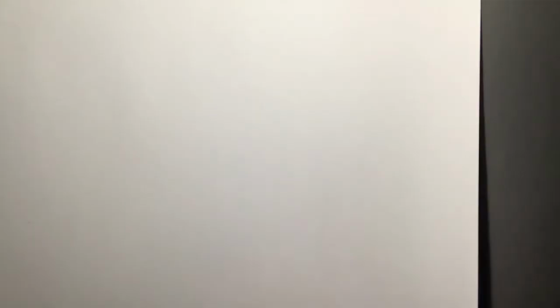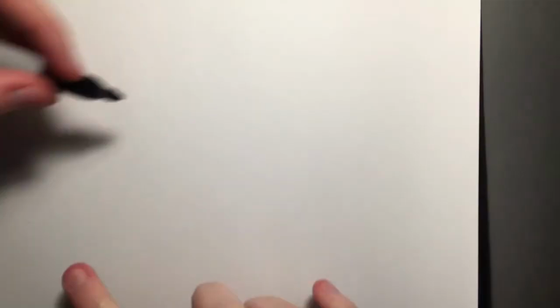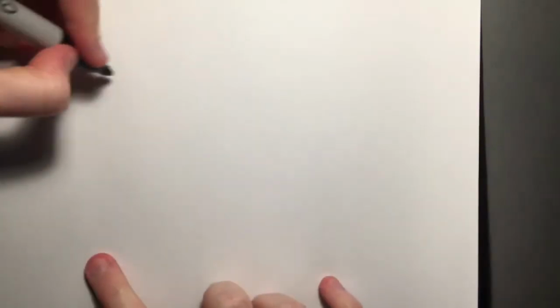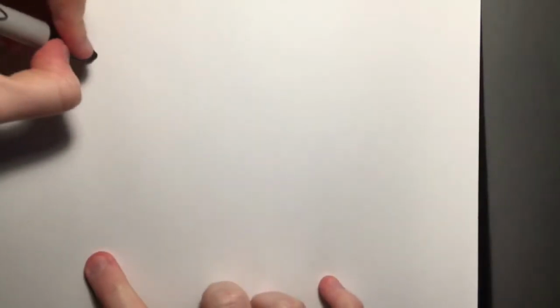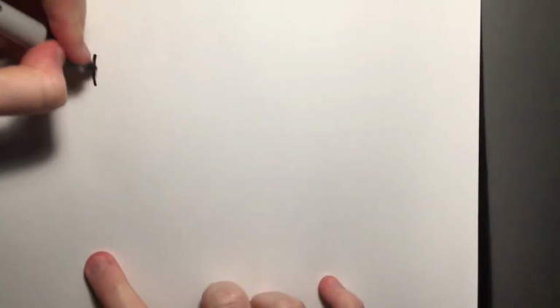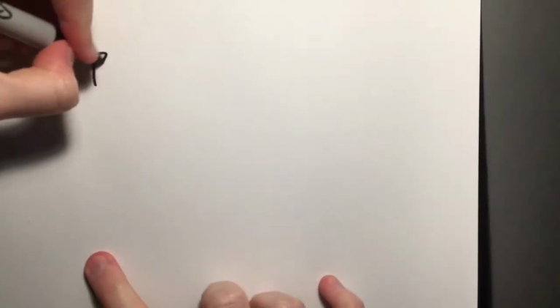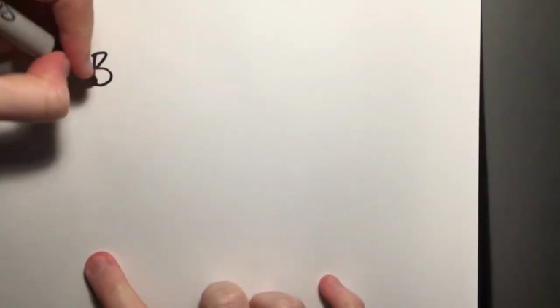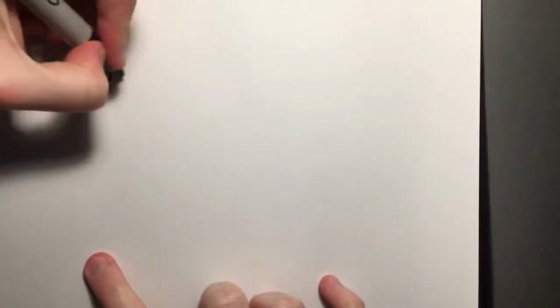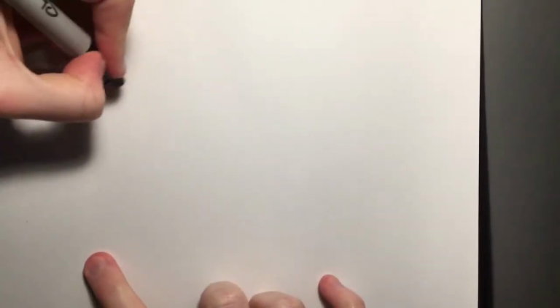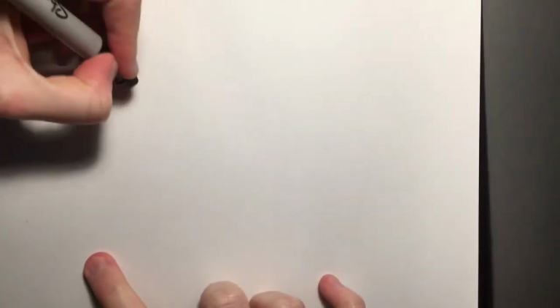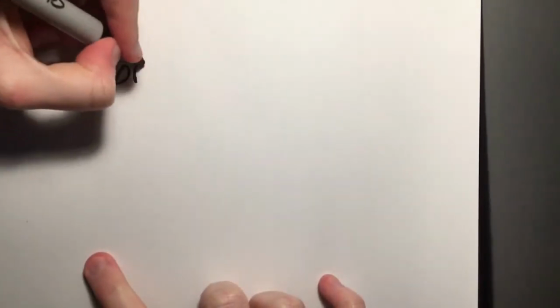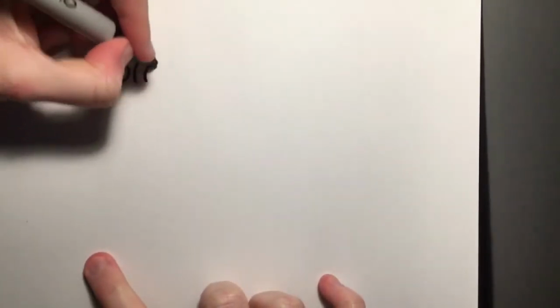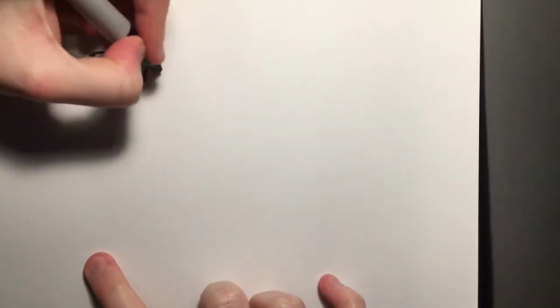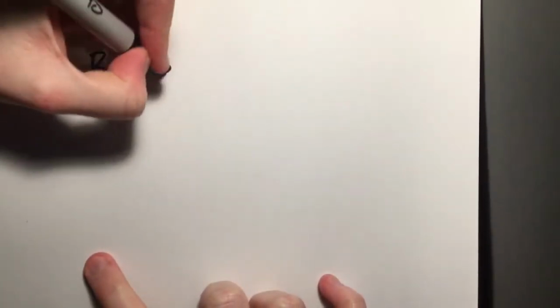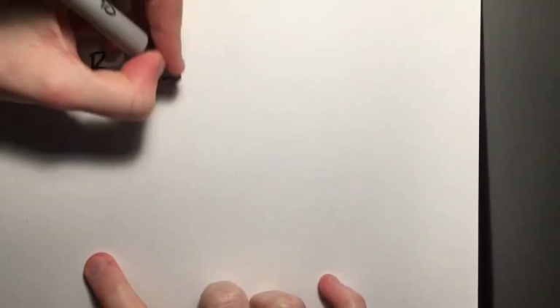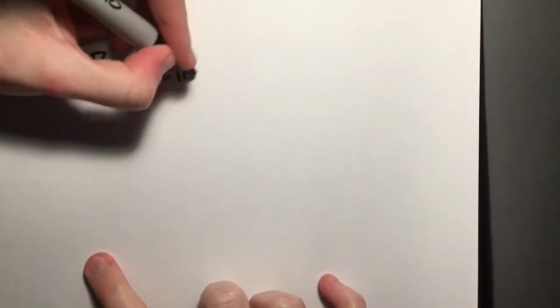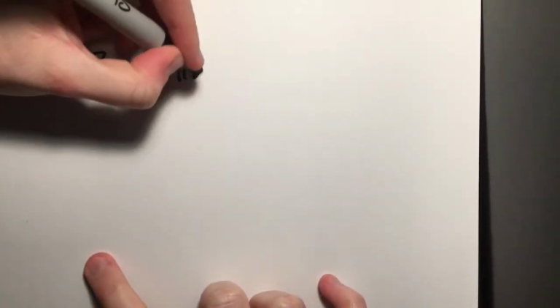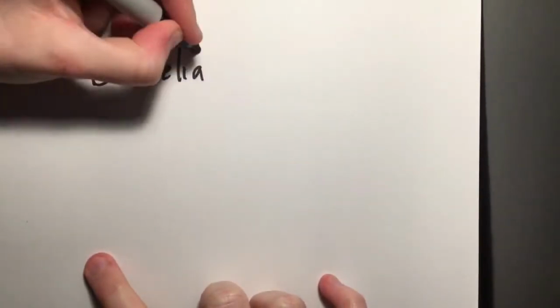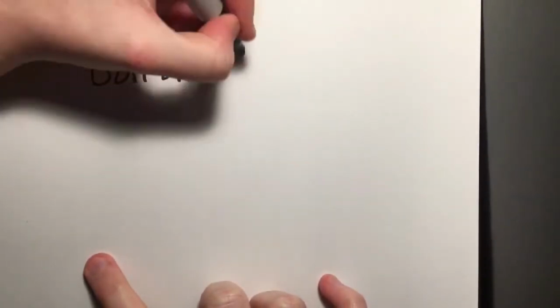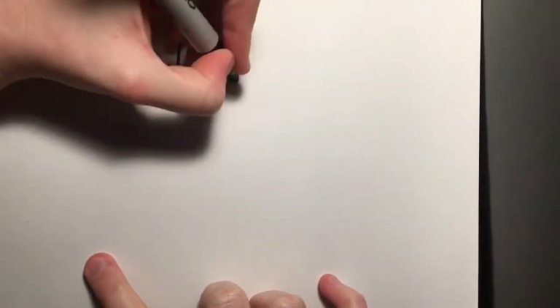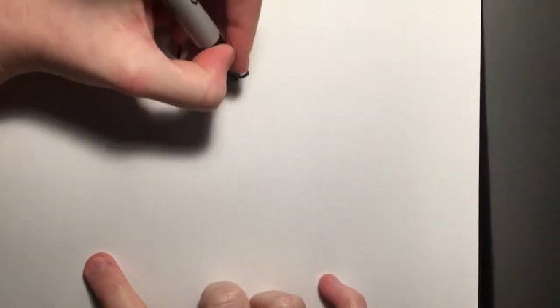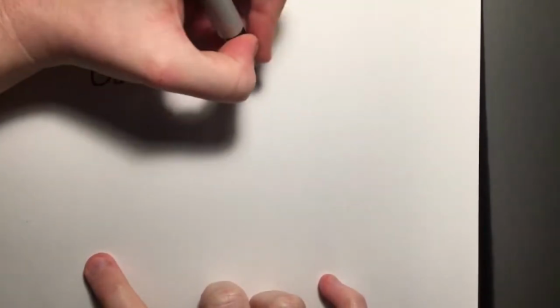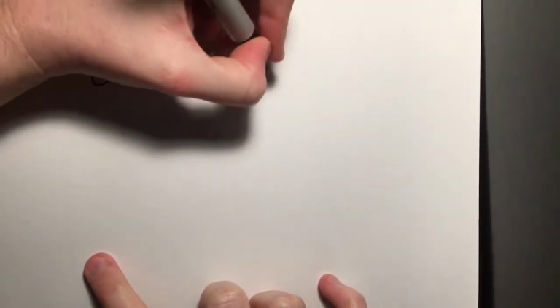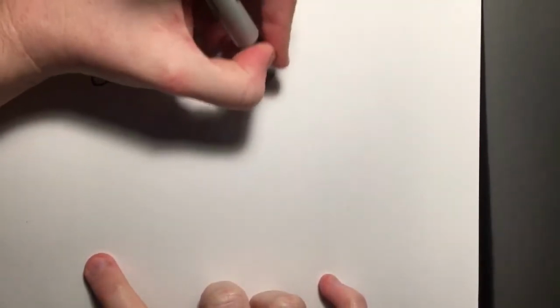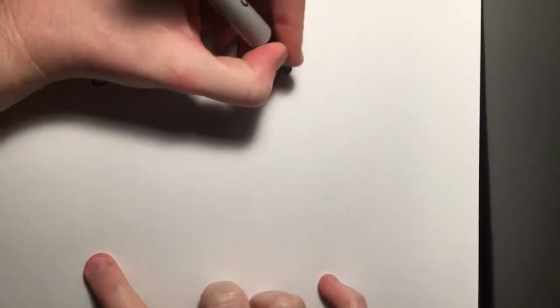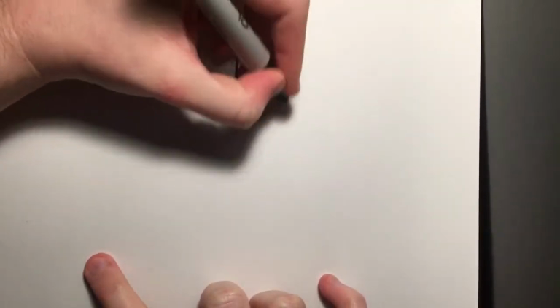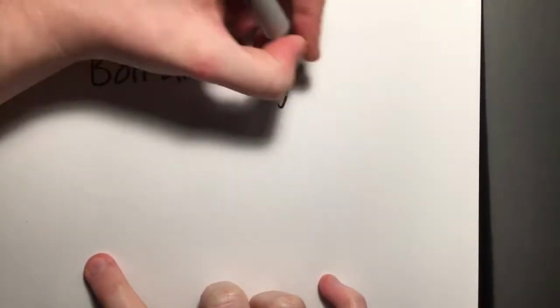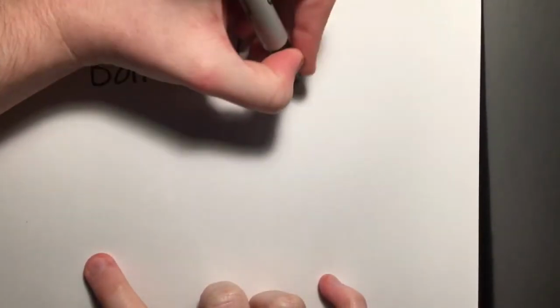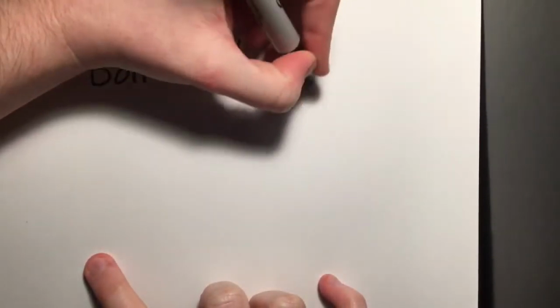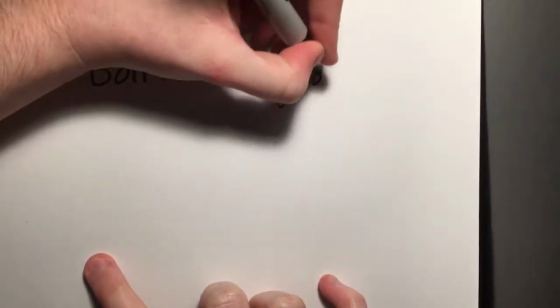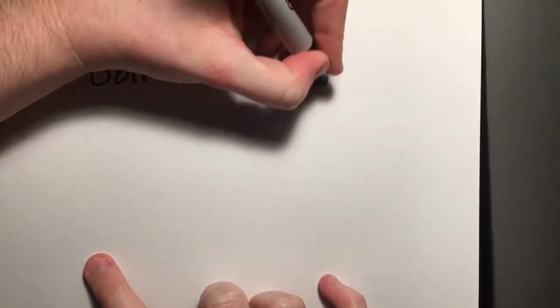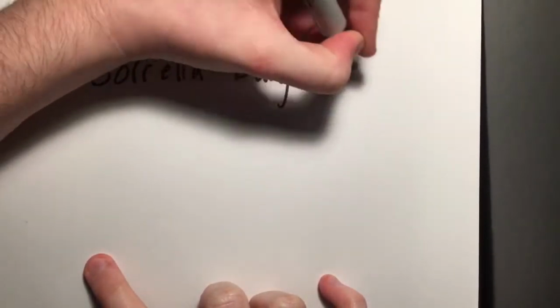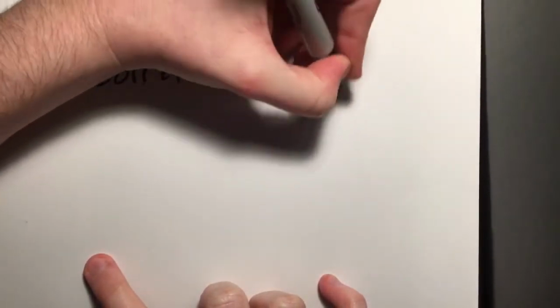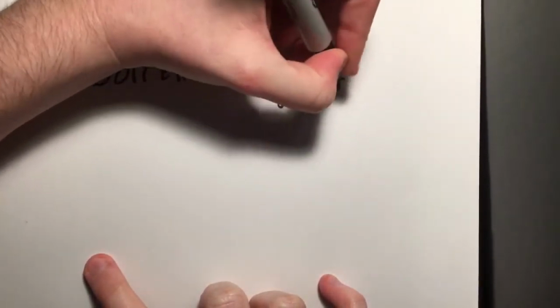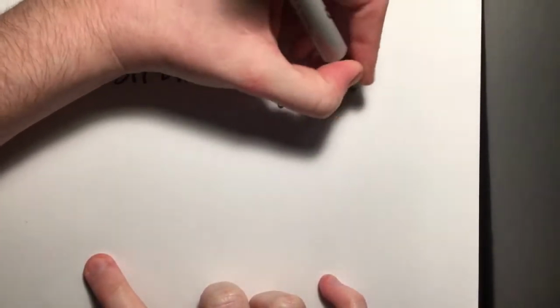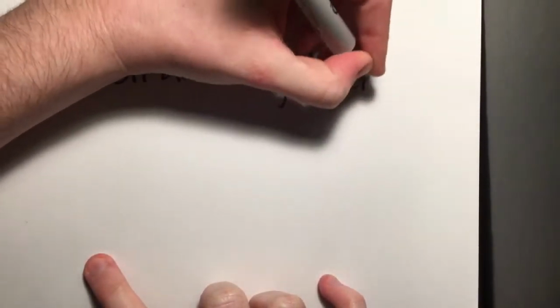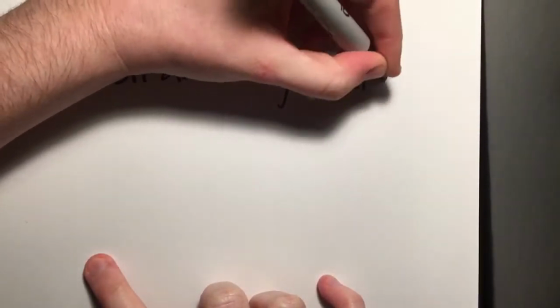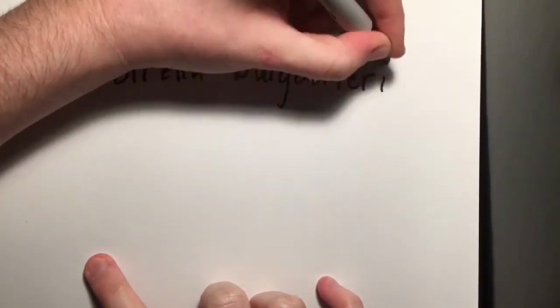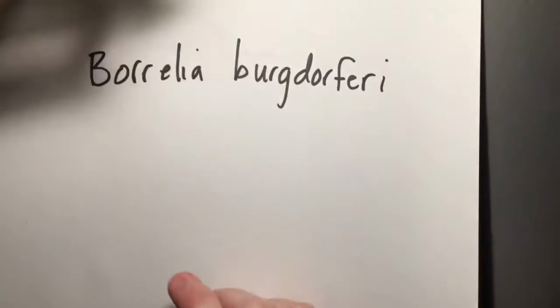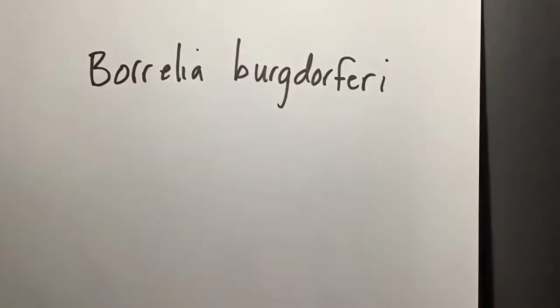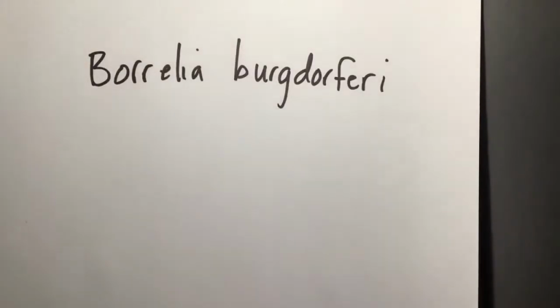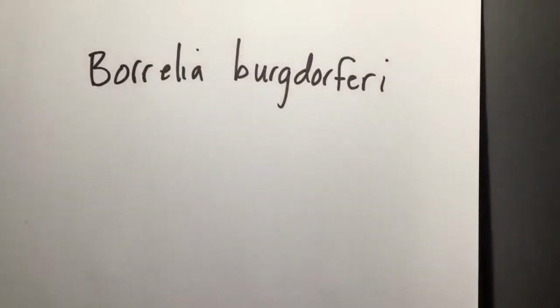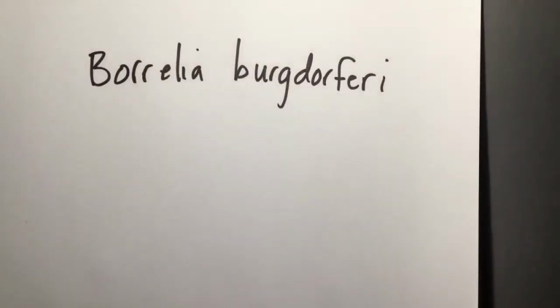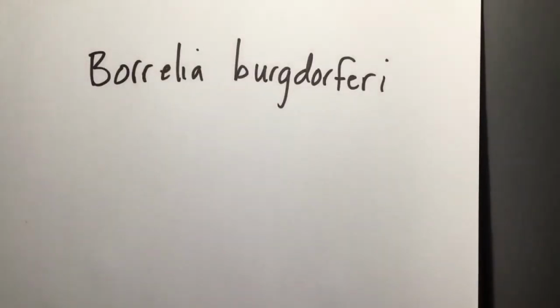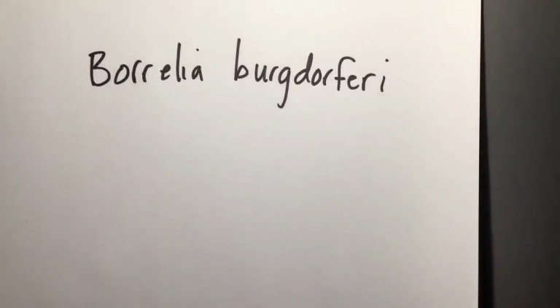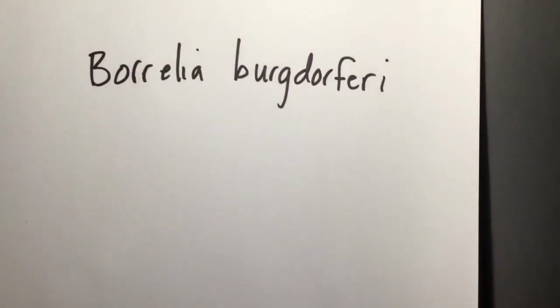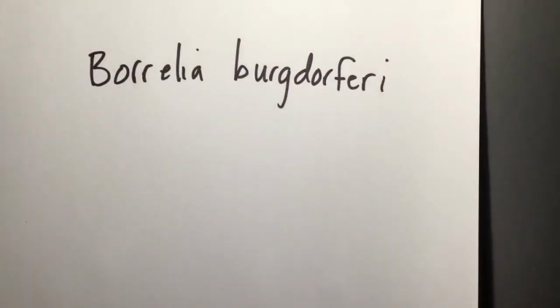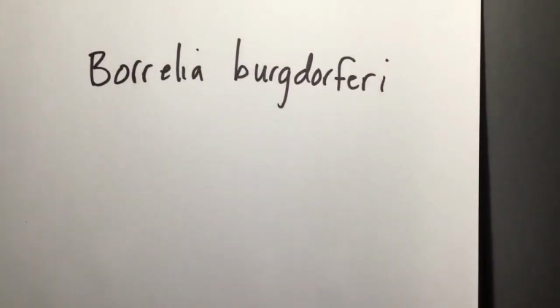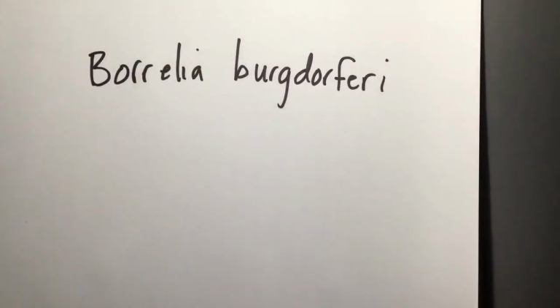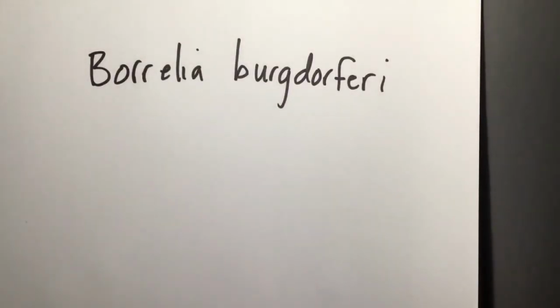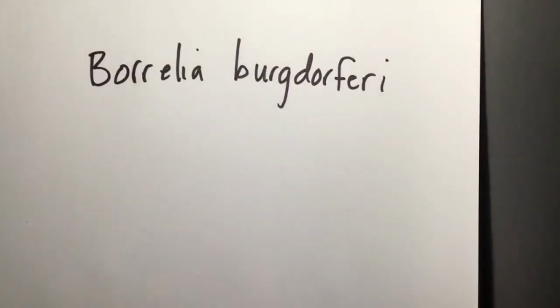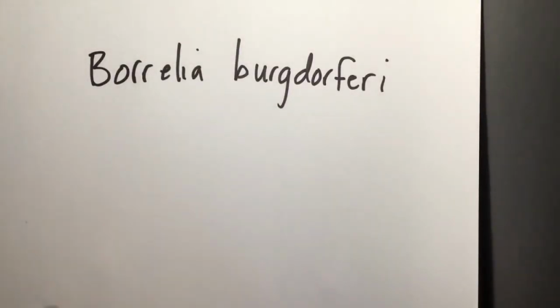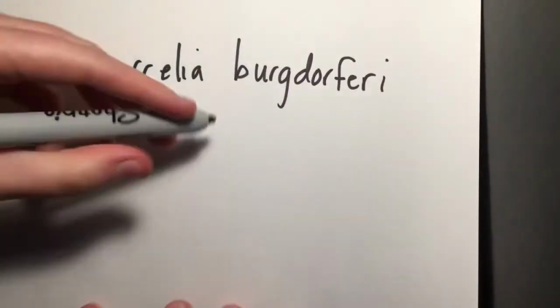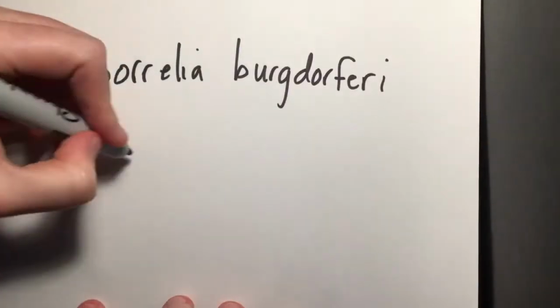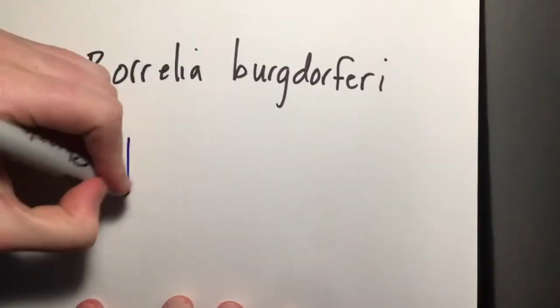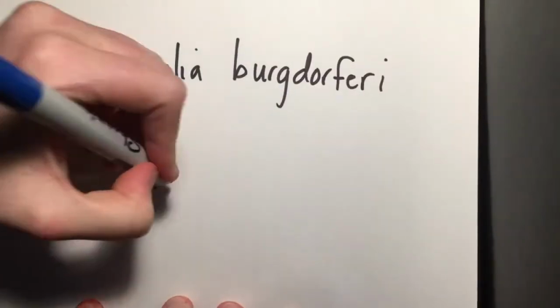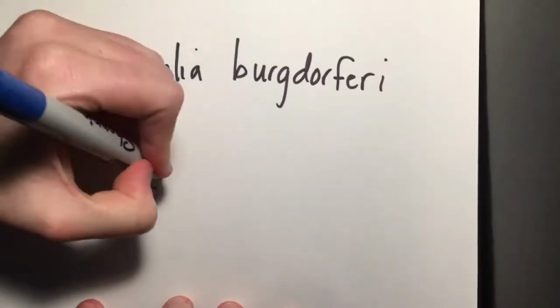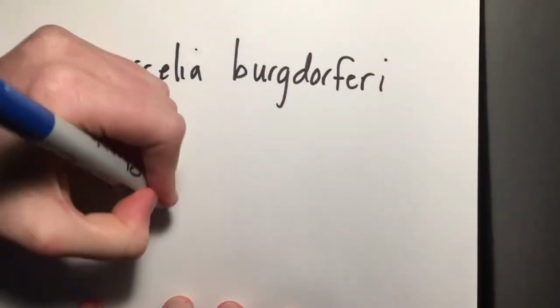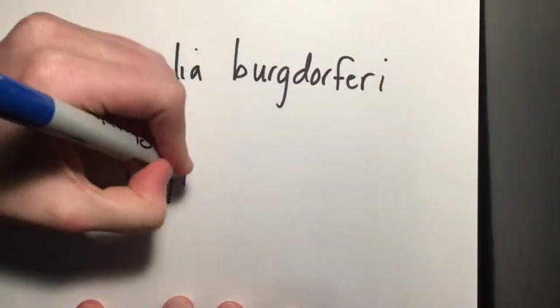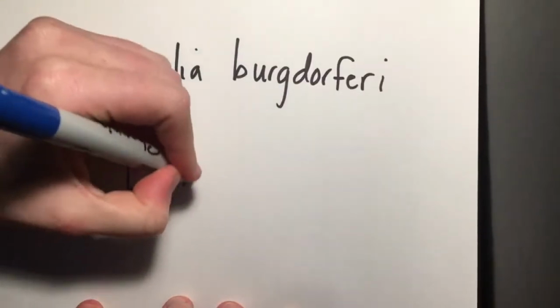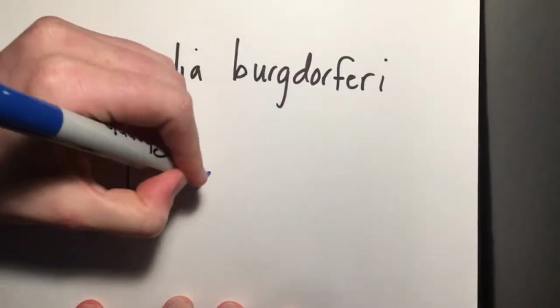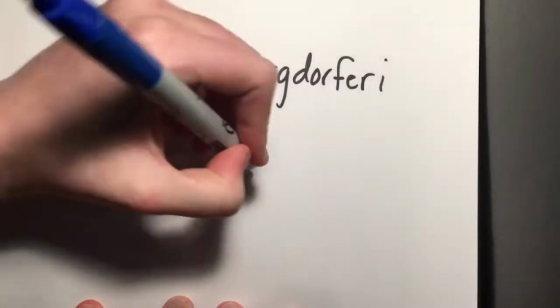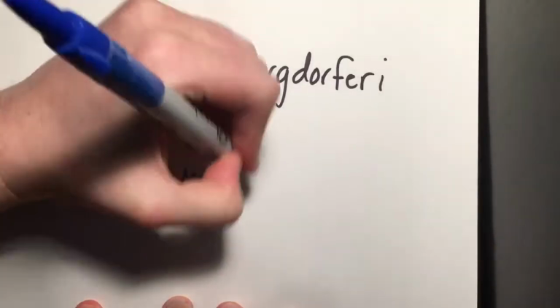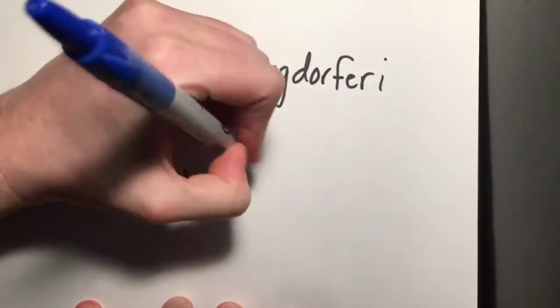Hello, my name is Megan Hayden, and today I'm going to talk to you about Borrelia burgdorferi, also known as the causative agent of Lyme disease.